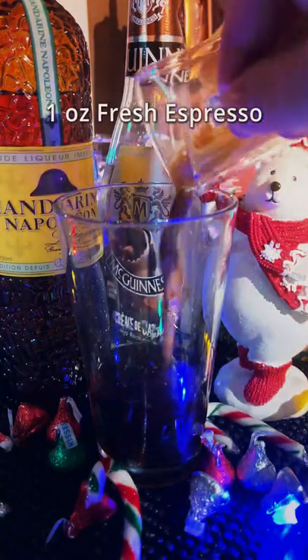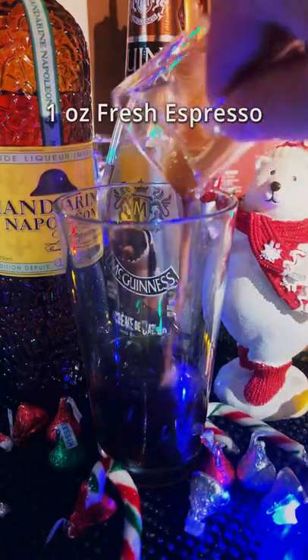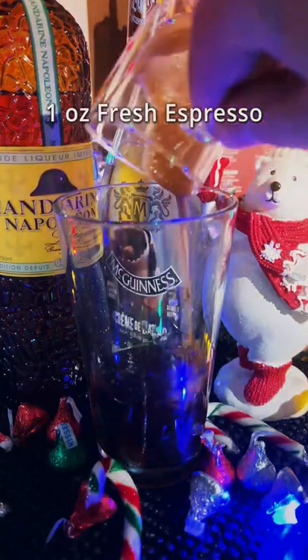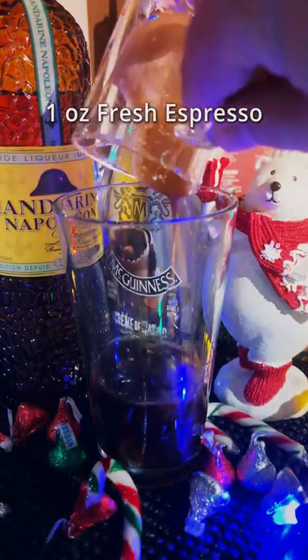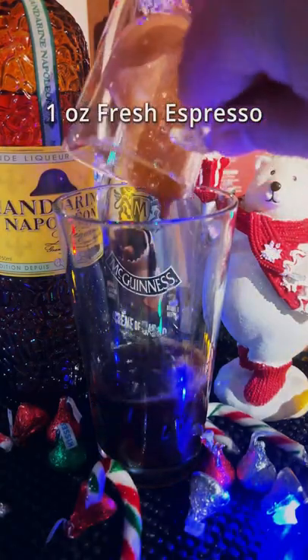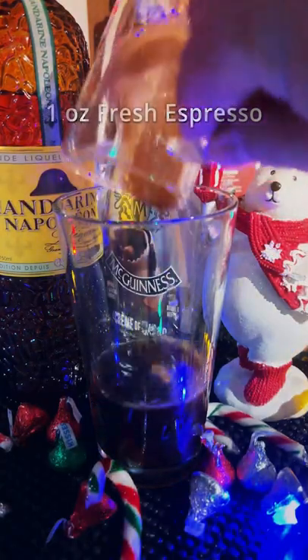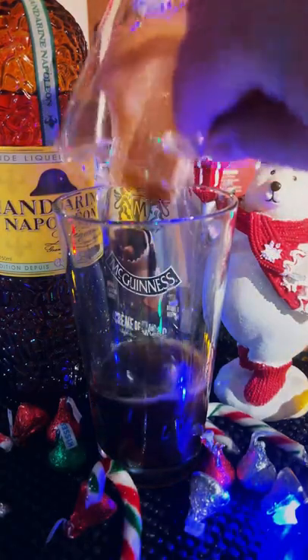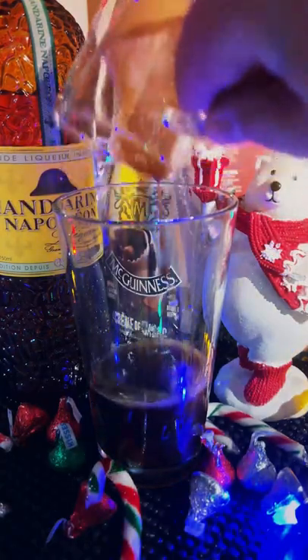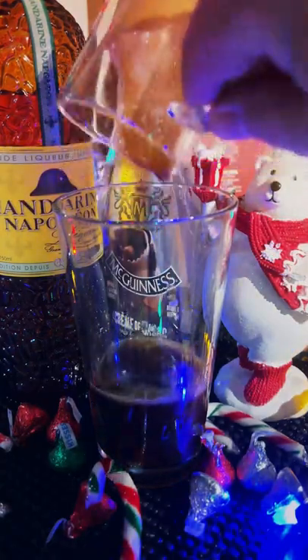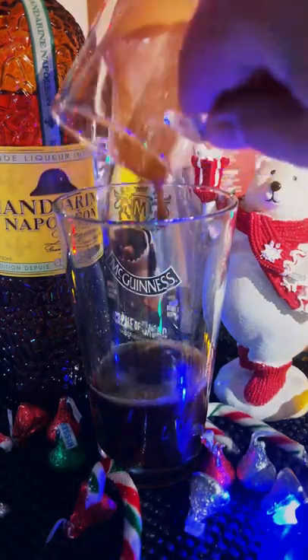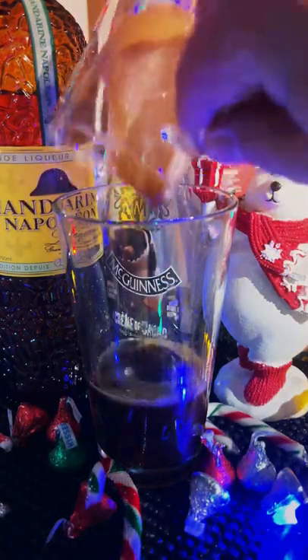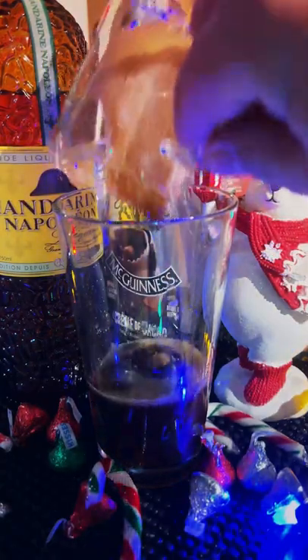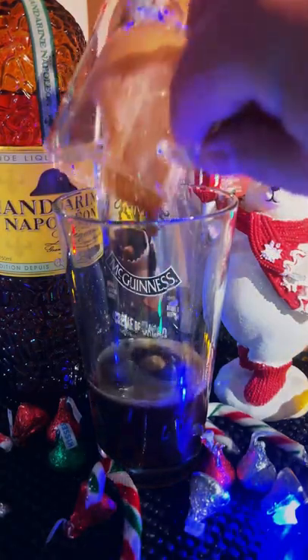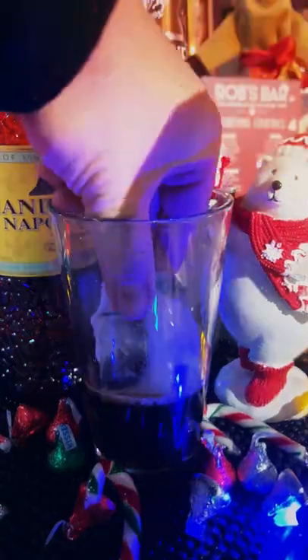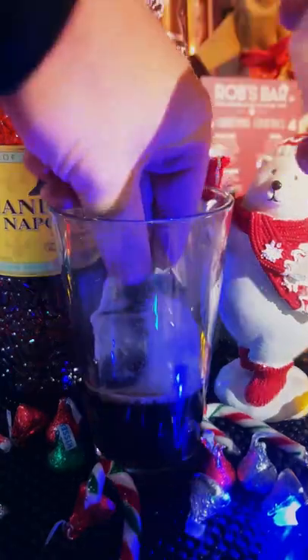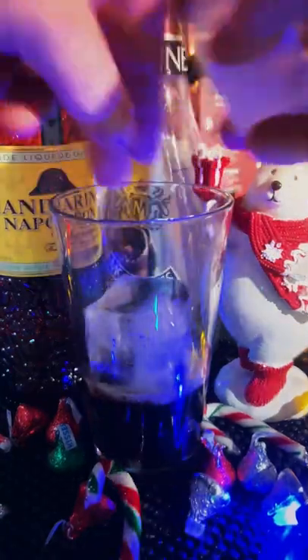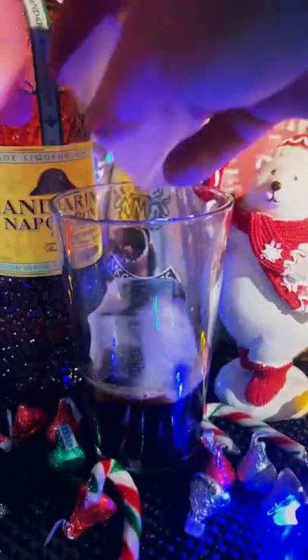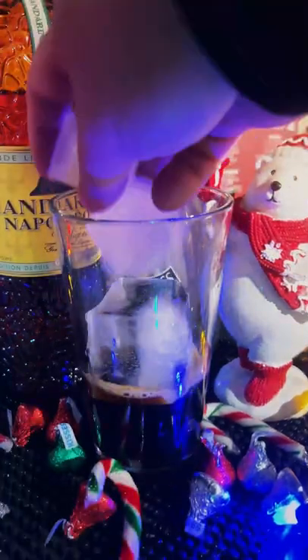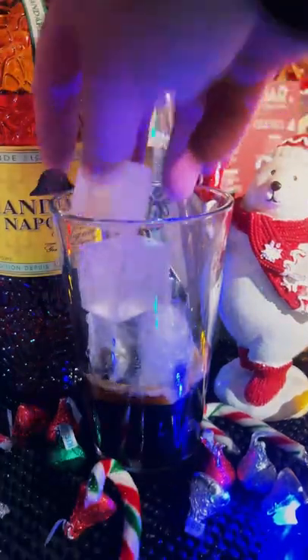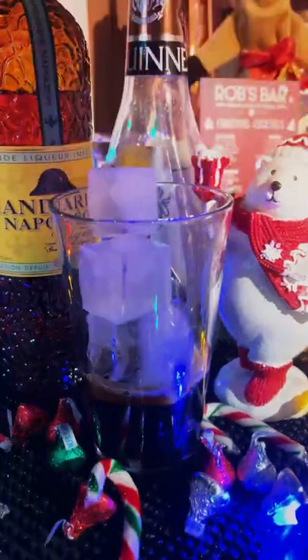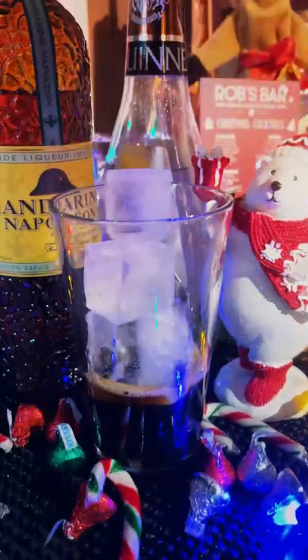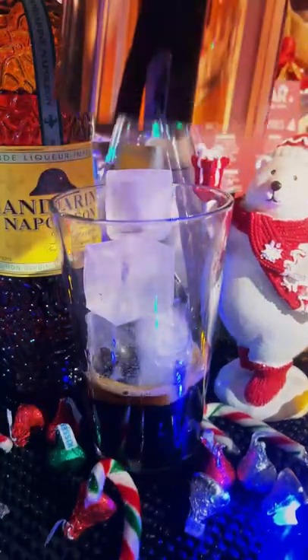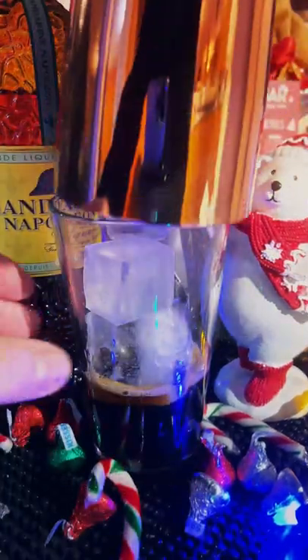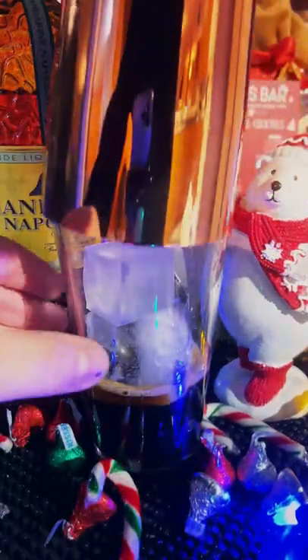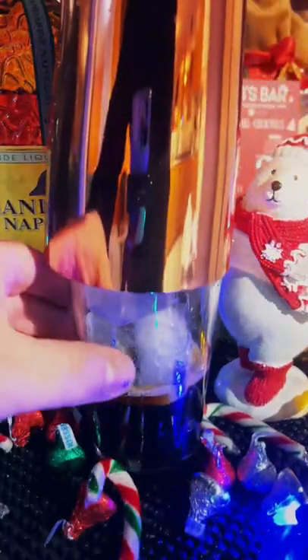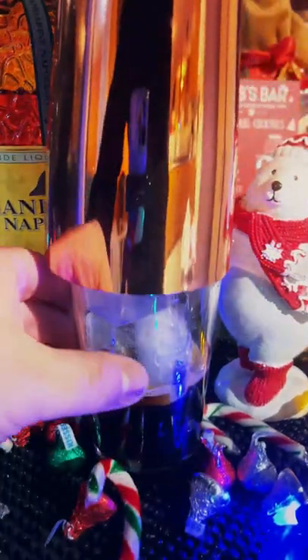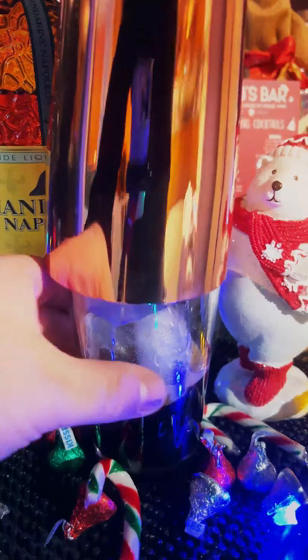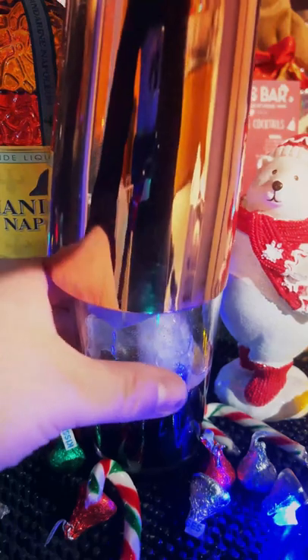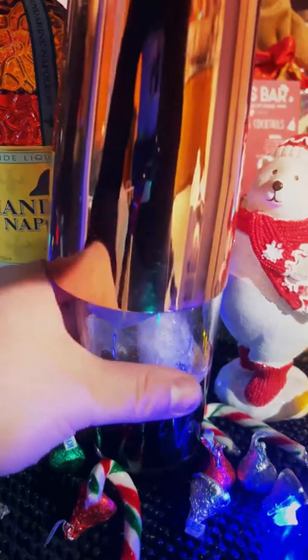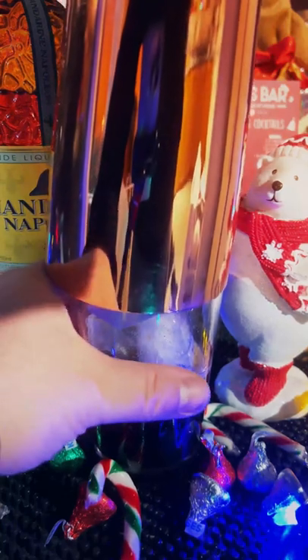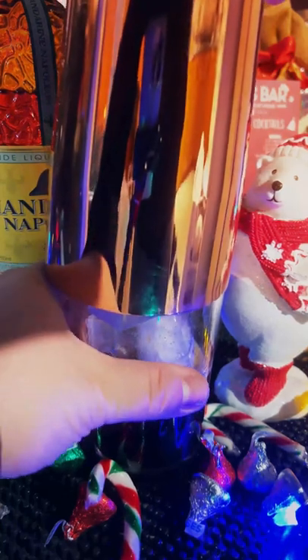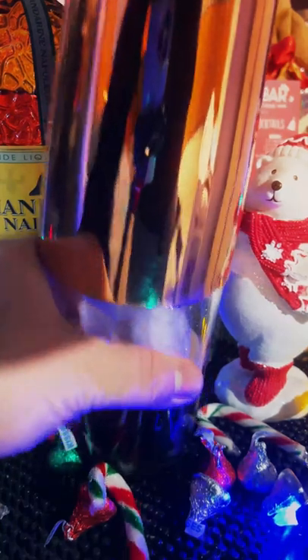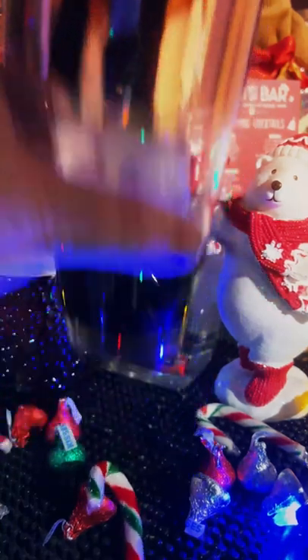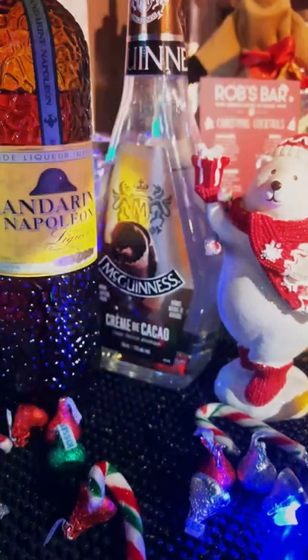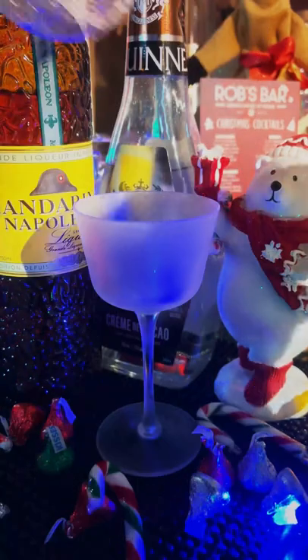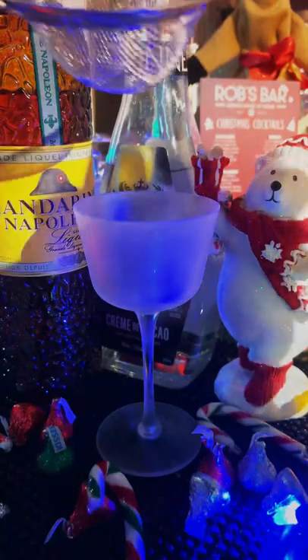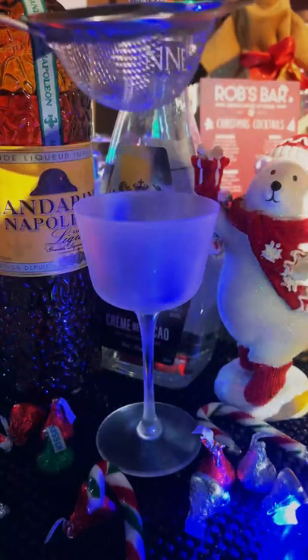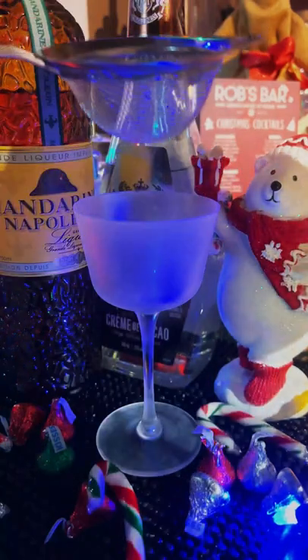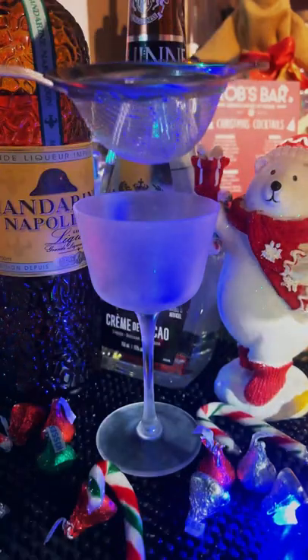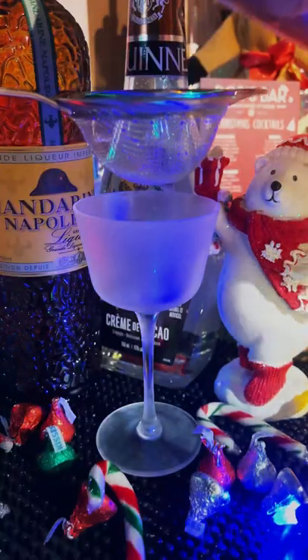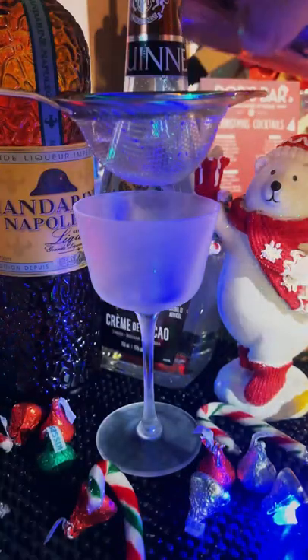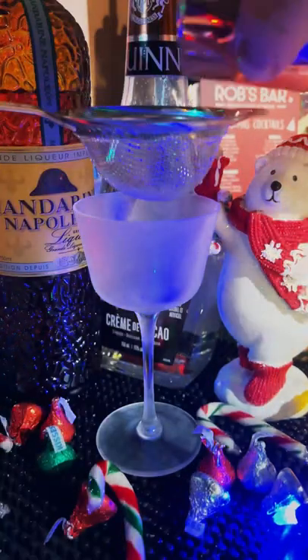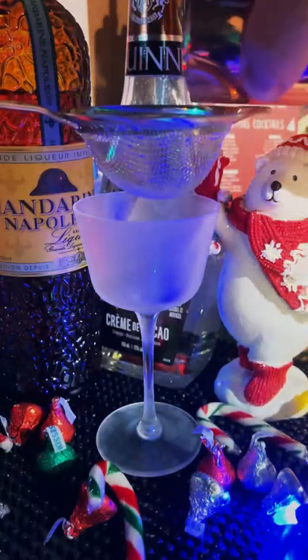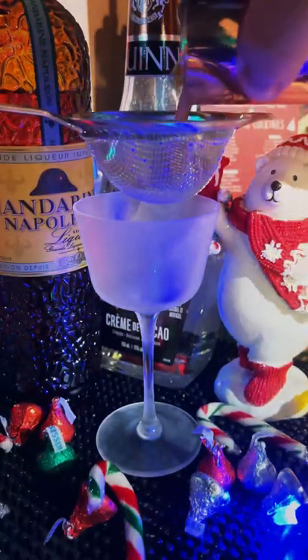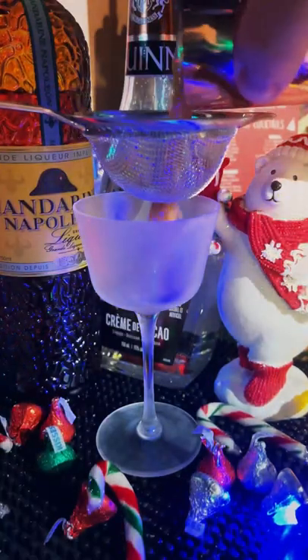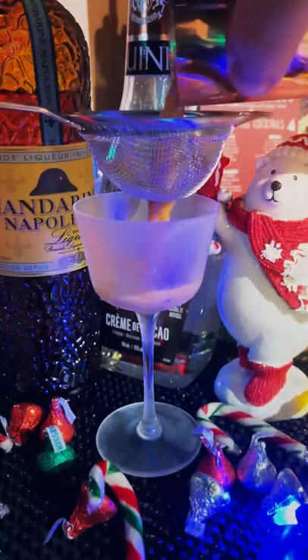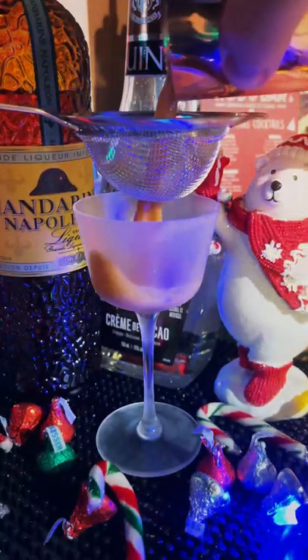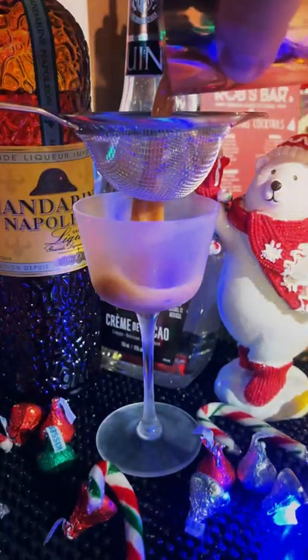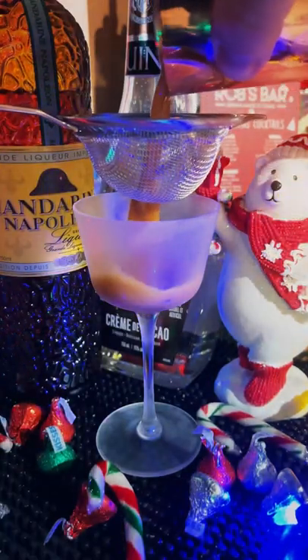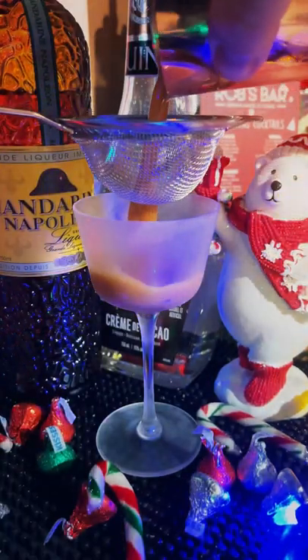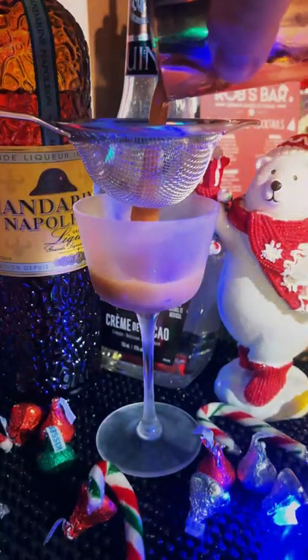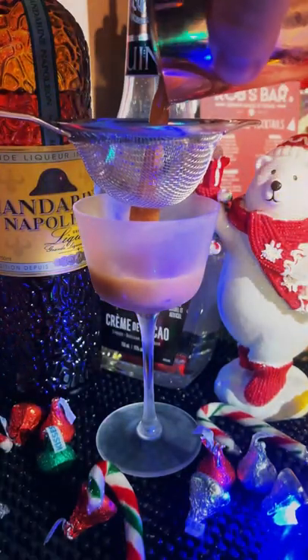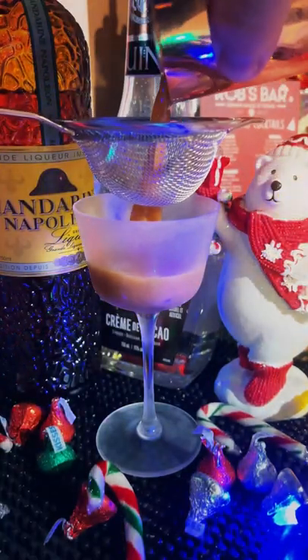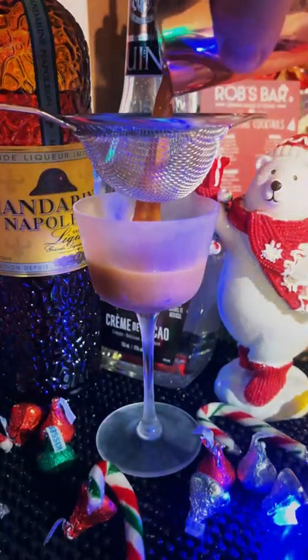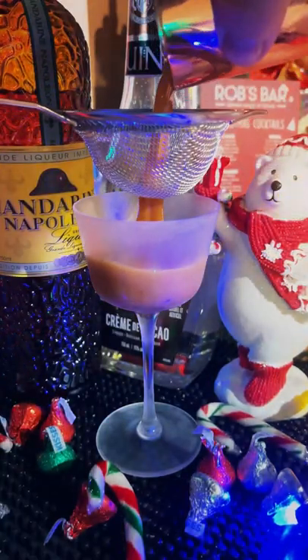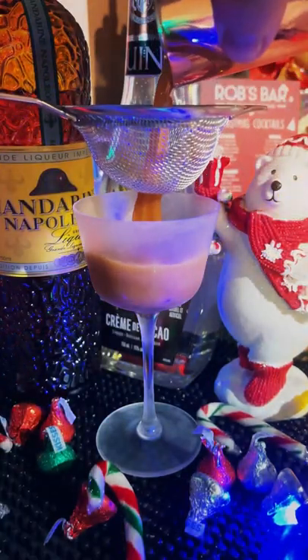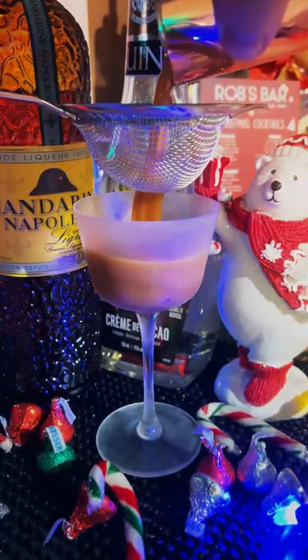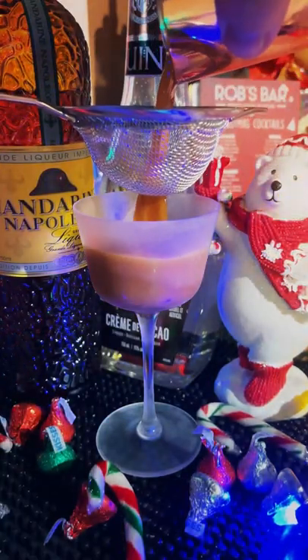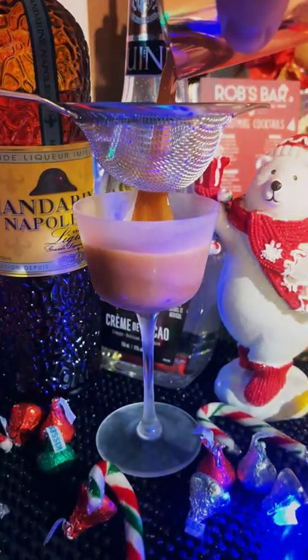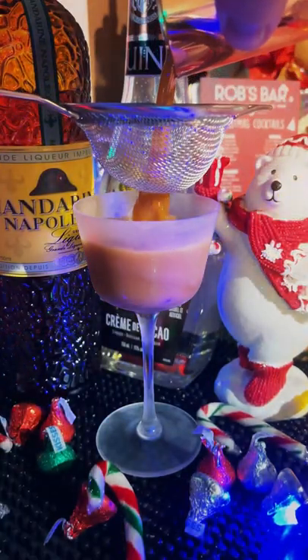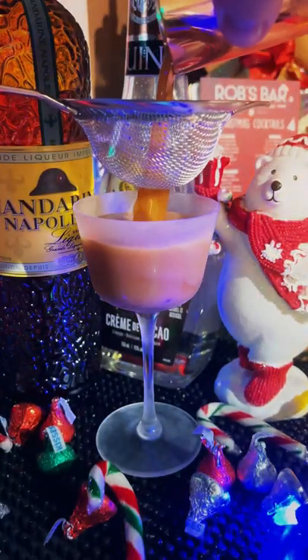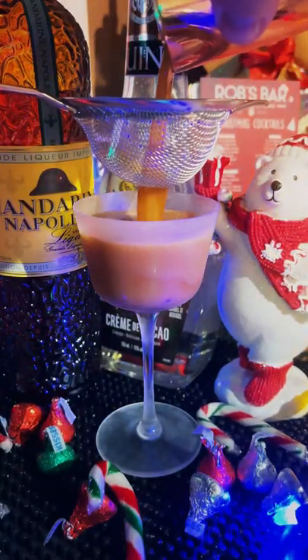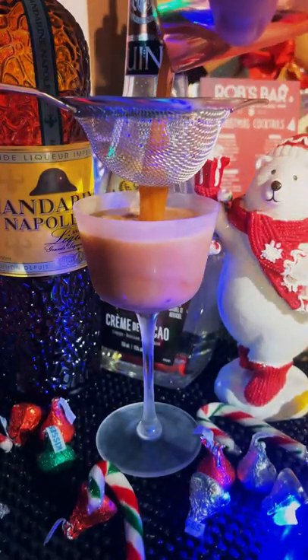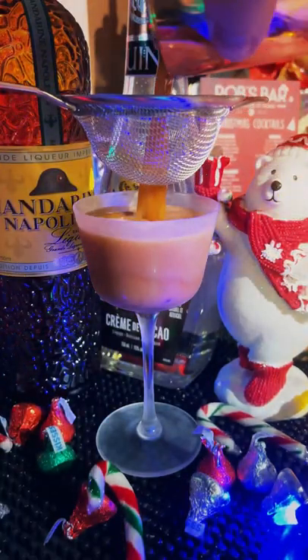And one ounce of fresh espresso. Give it some ice, give it a shaky shaky and strain into your favorite chilled coupe.